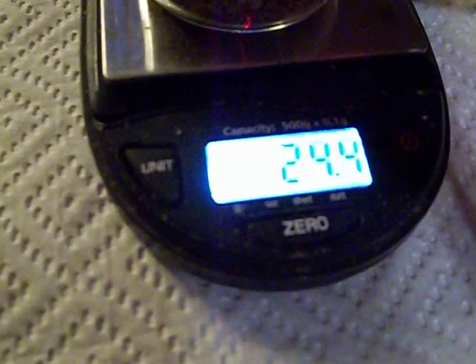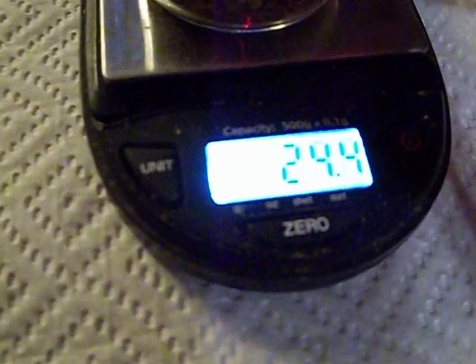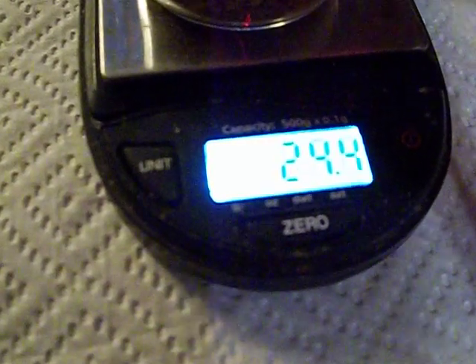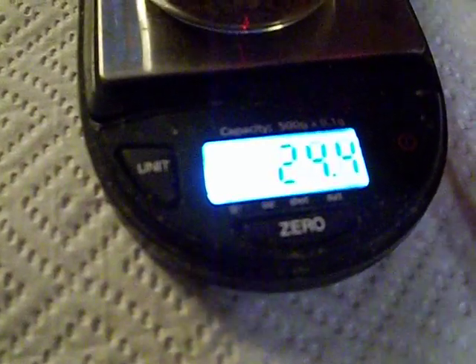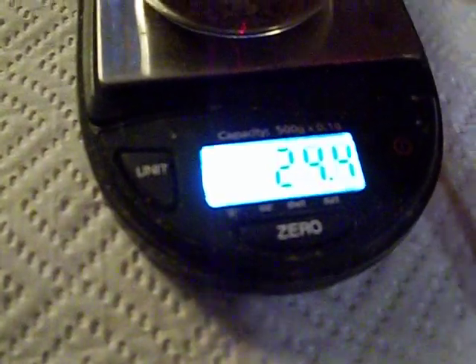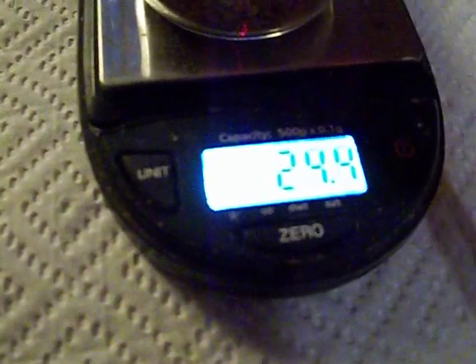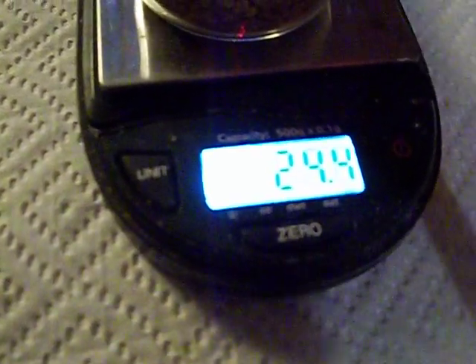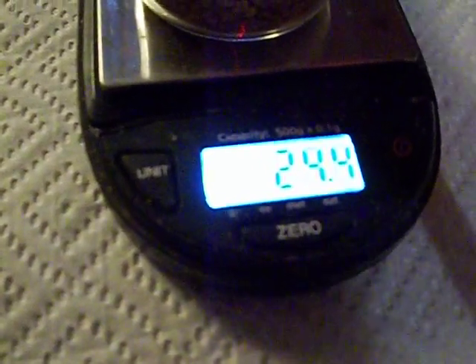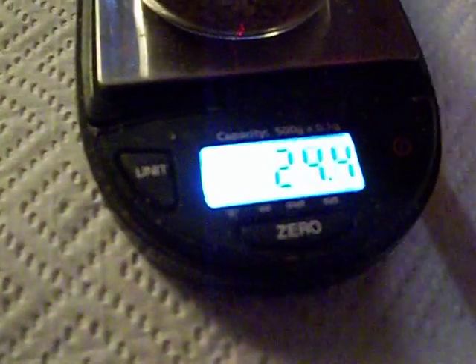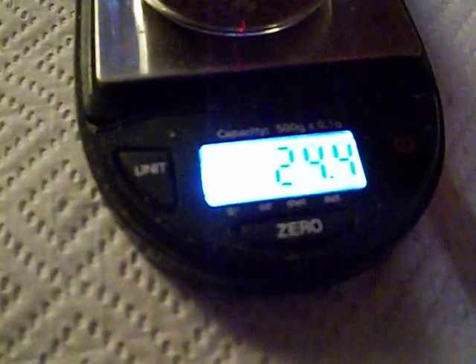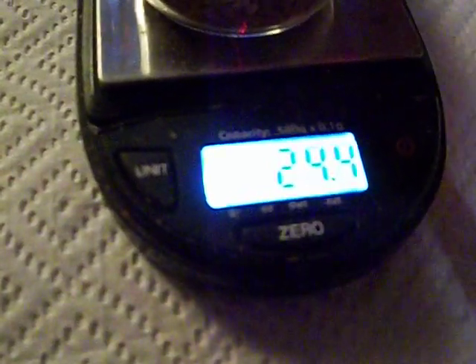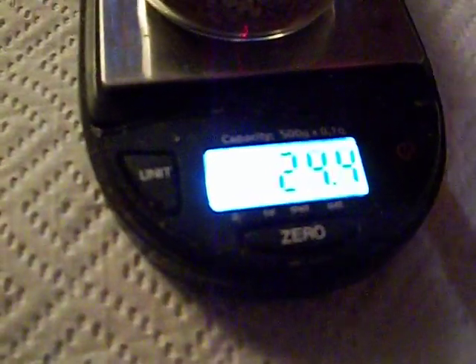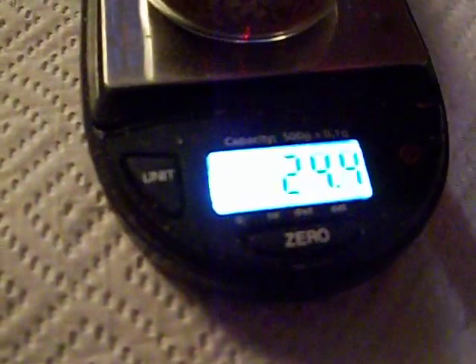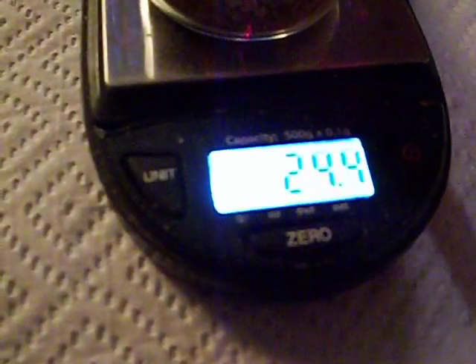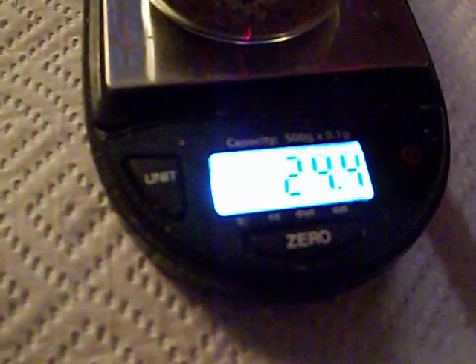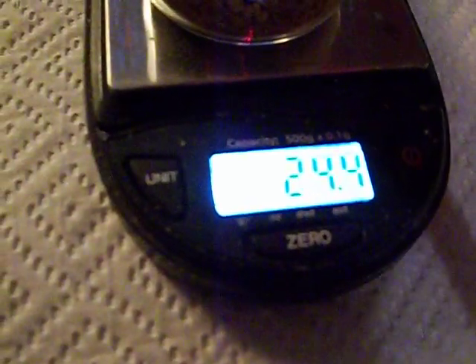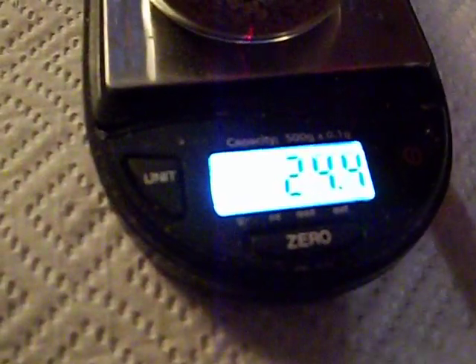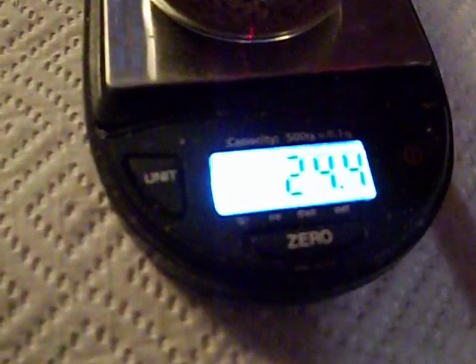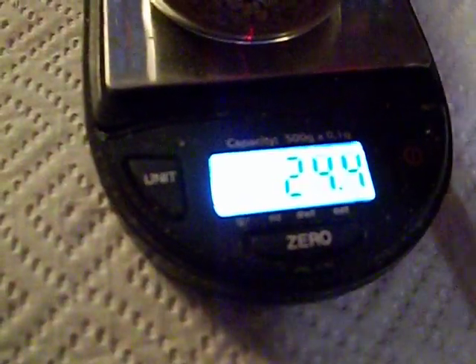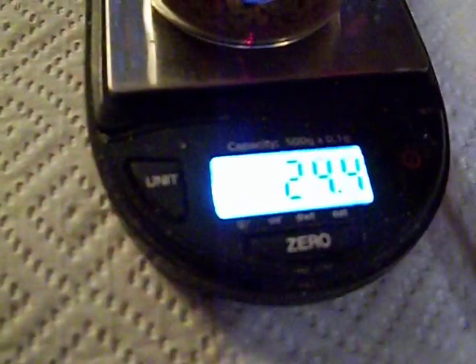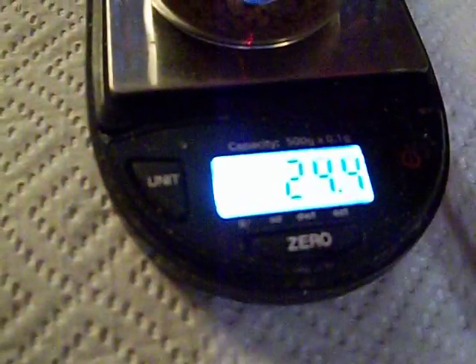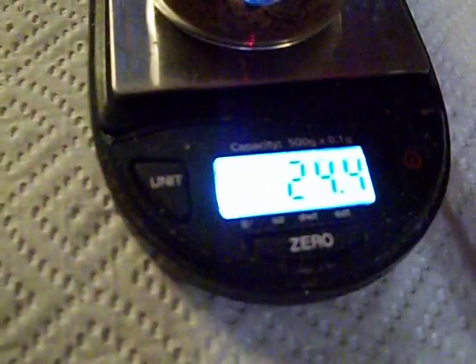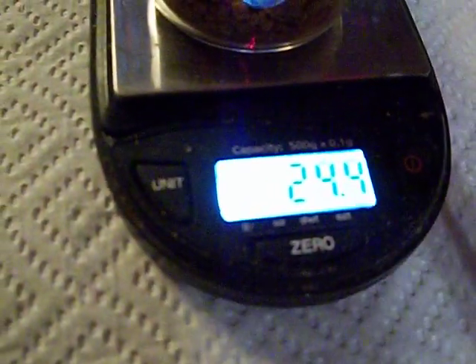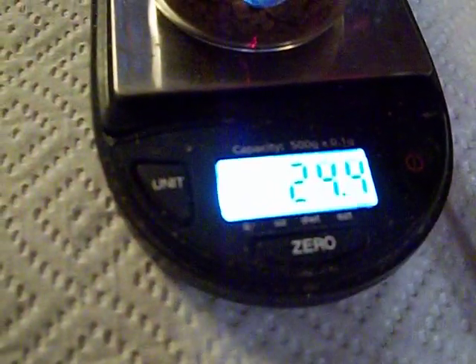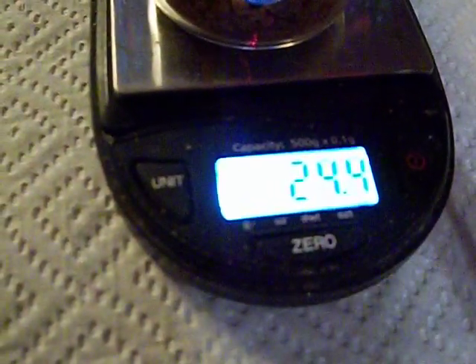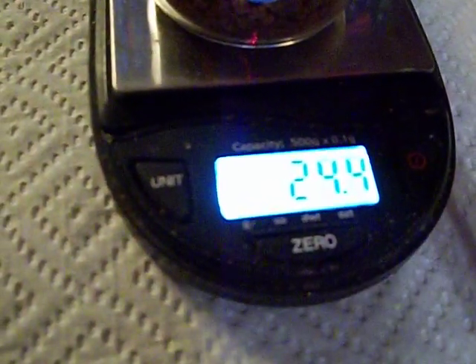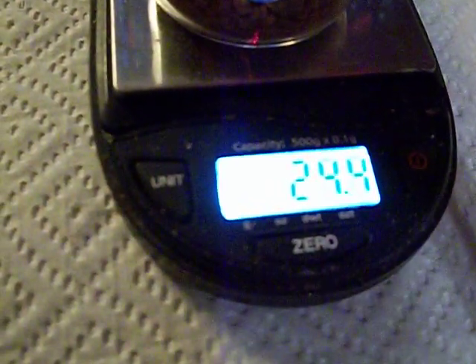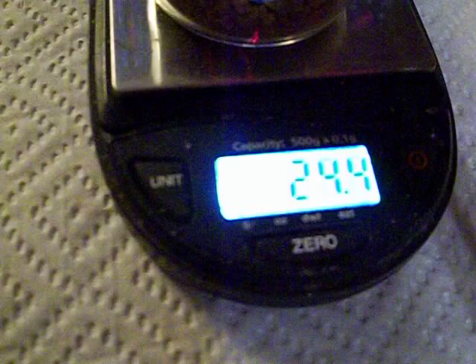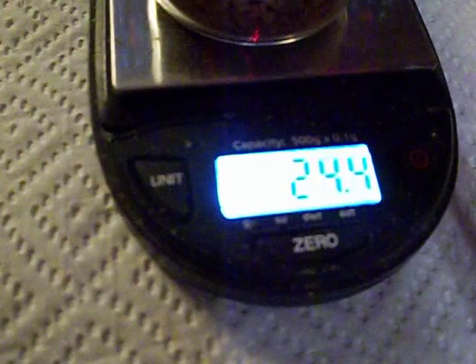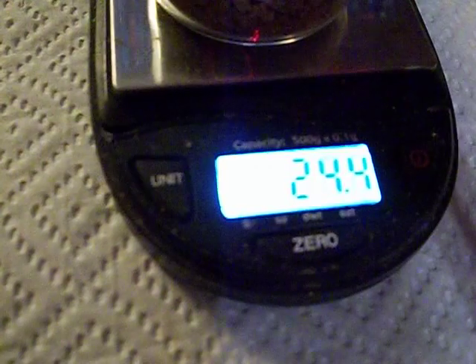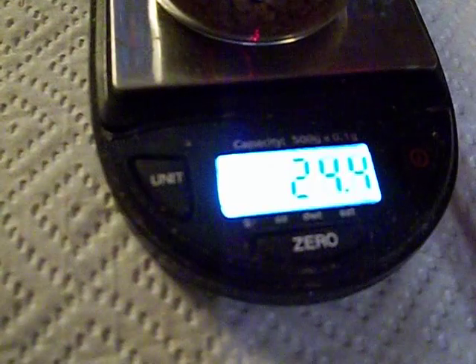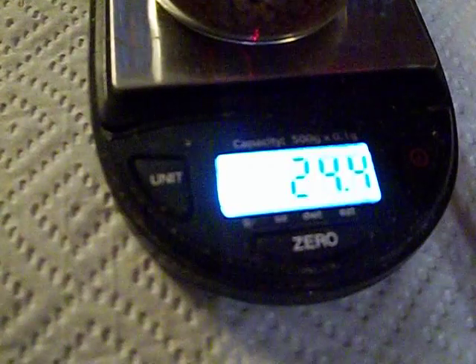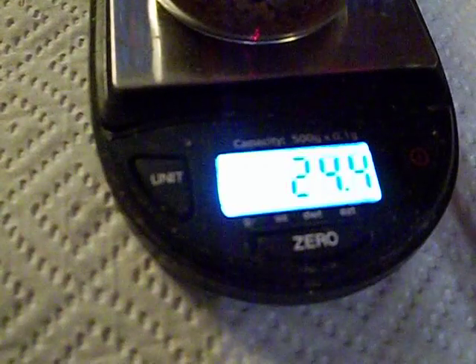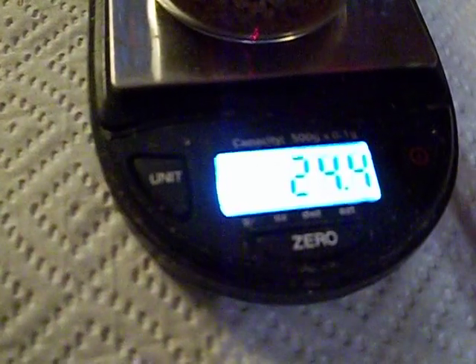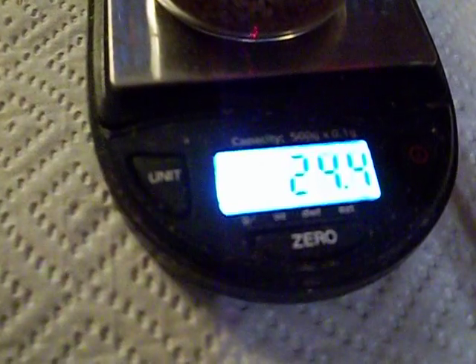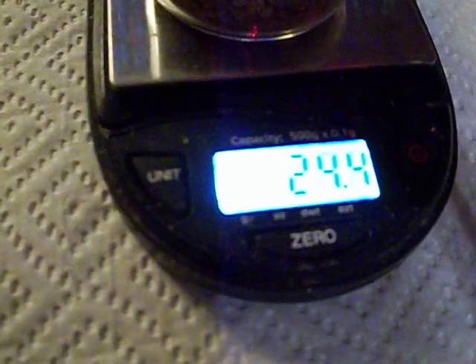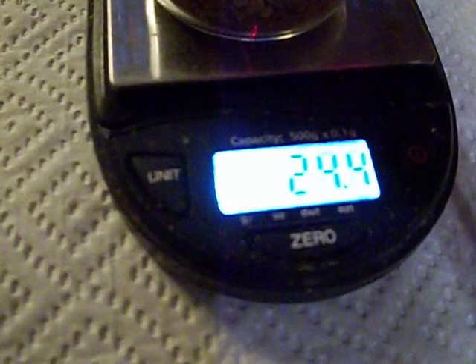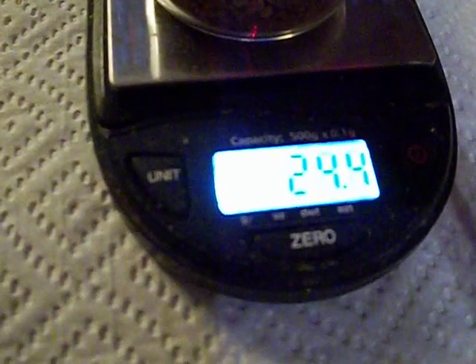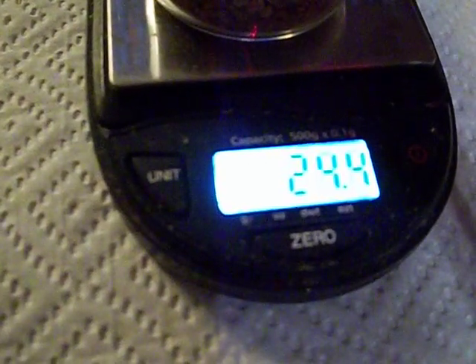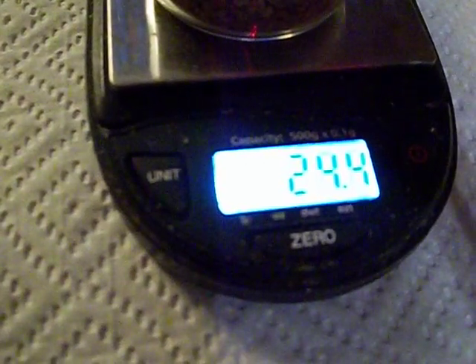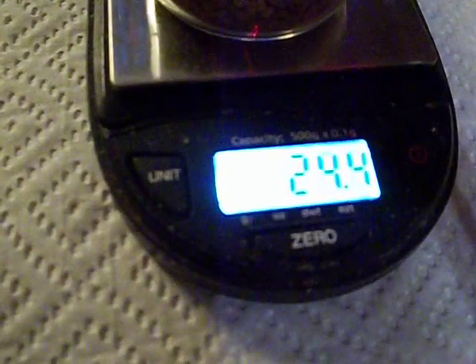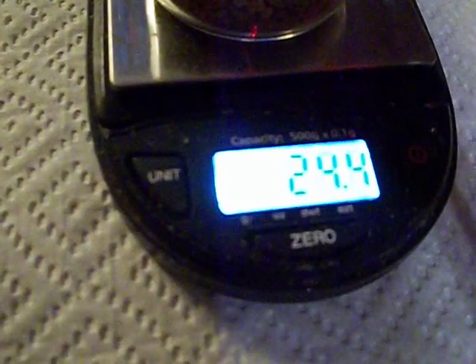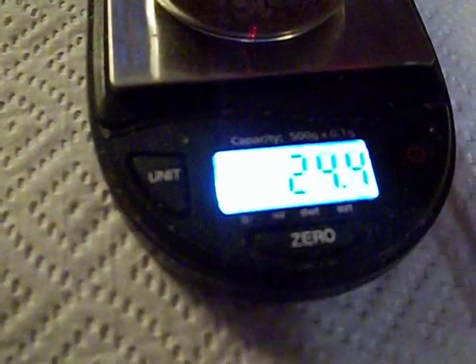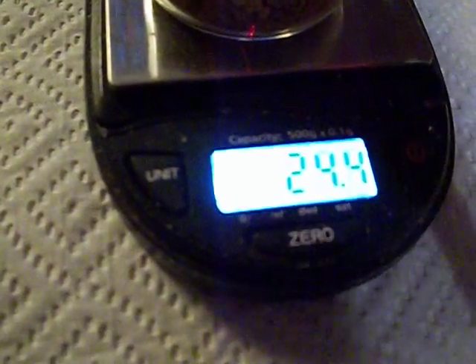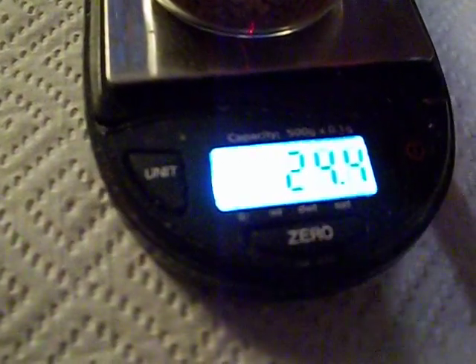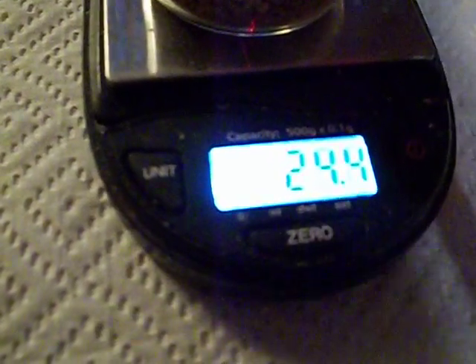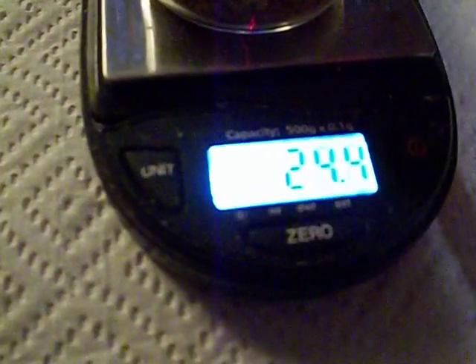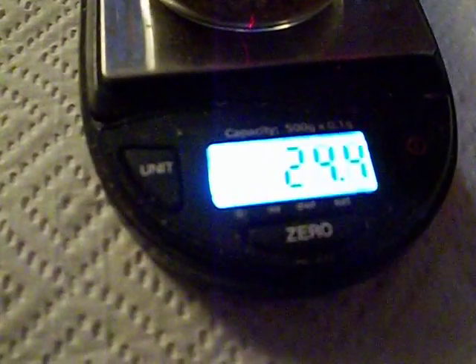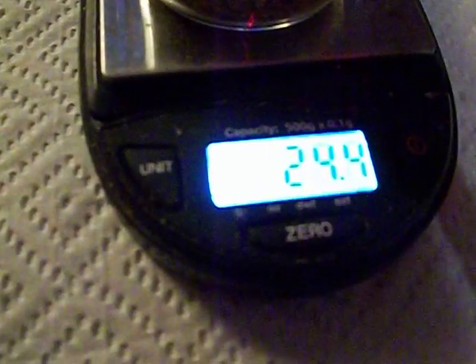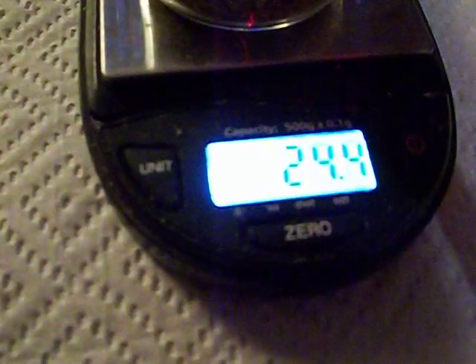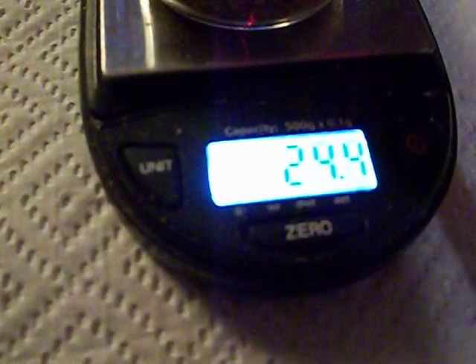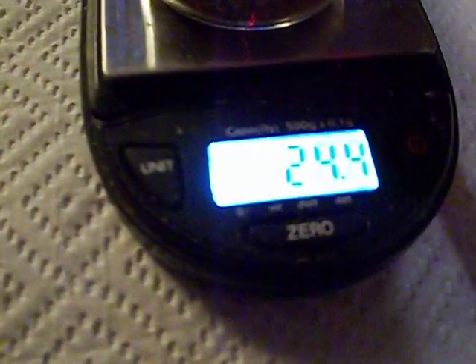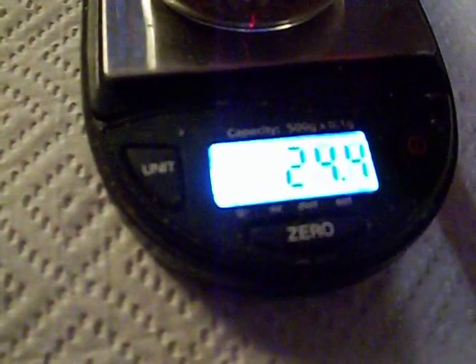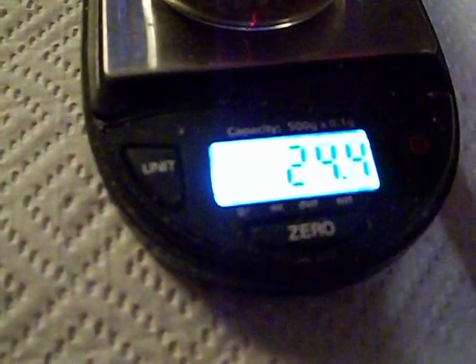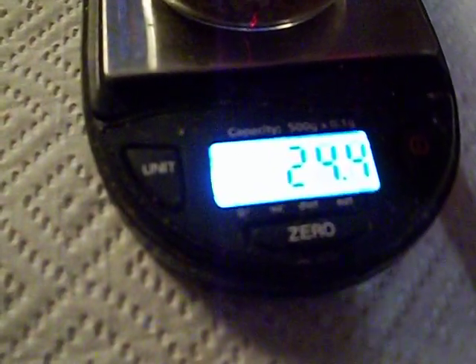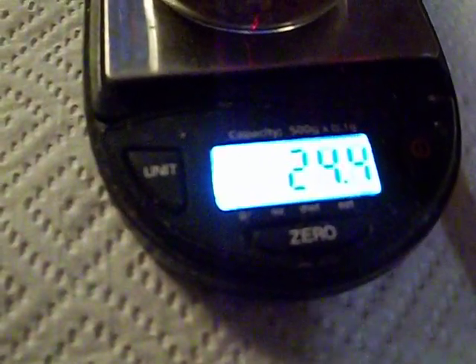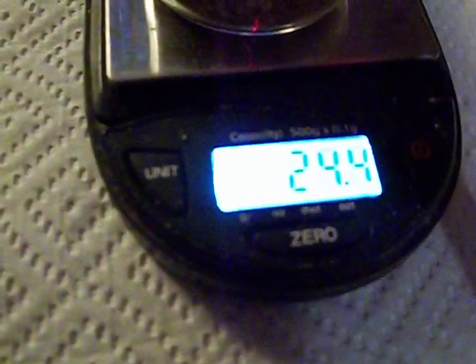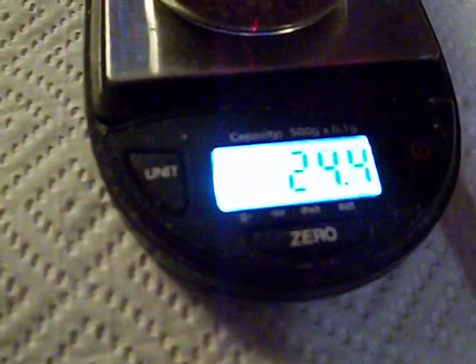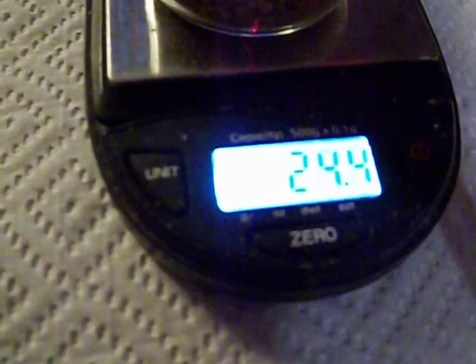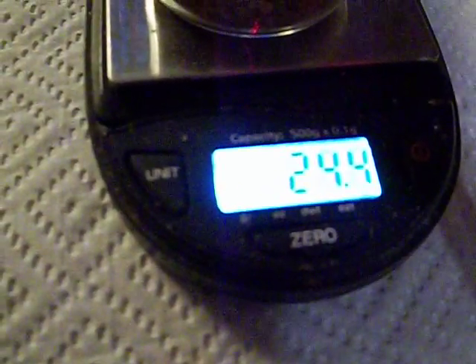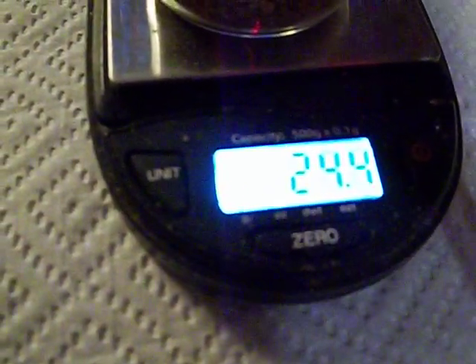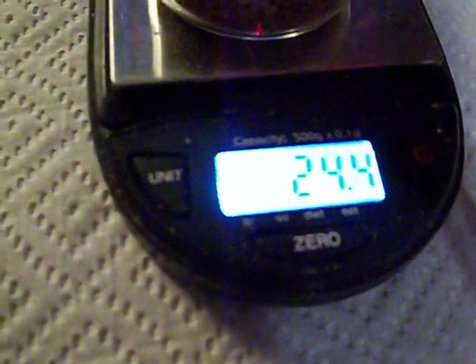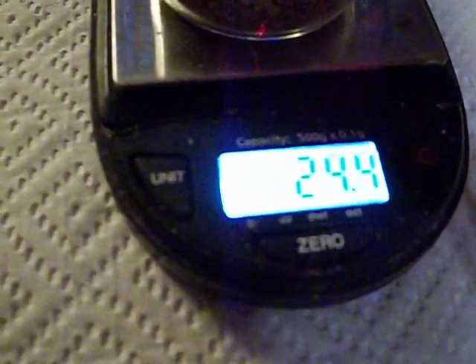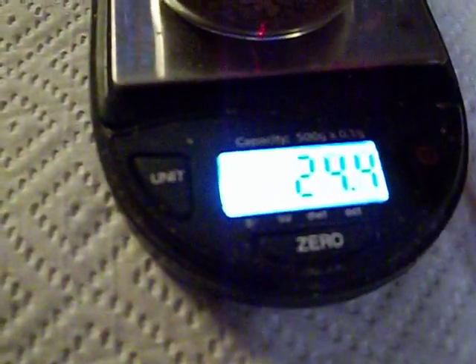Well, these scales are about 10 years old, and I think they probably need to be calibrated again.